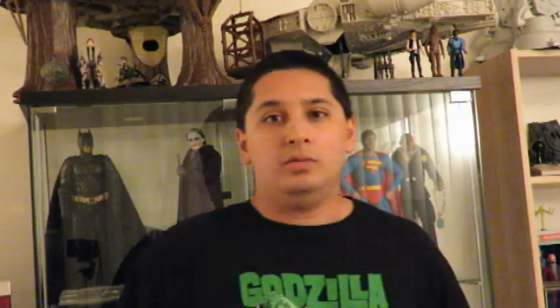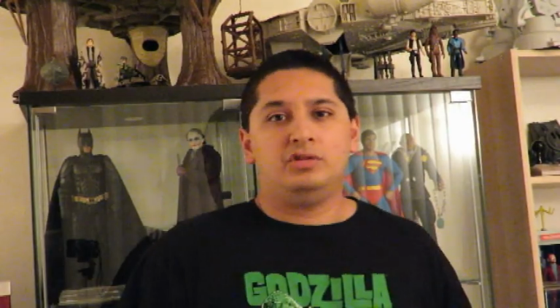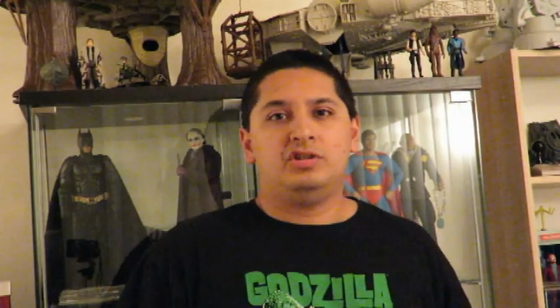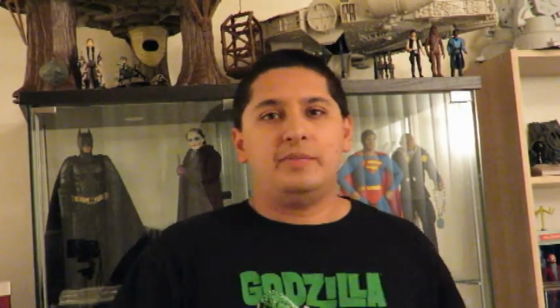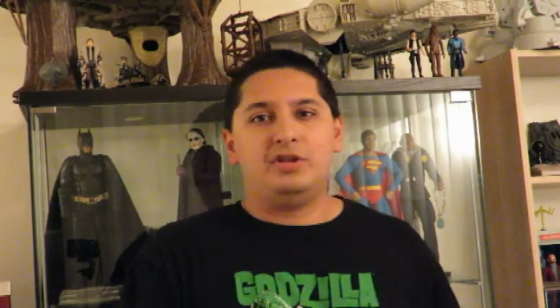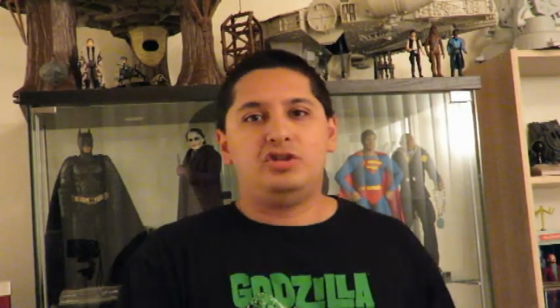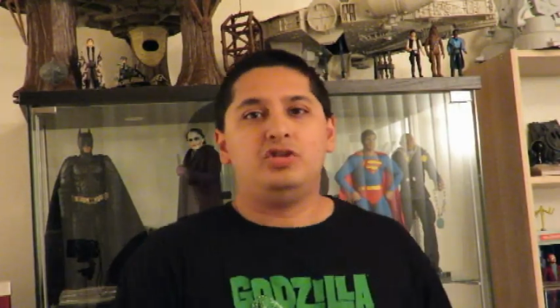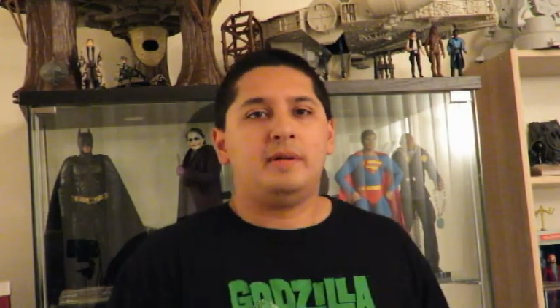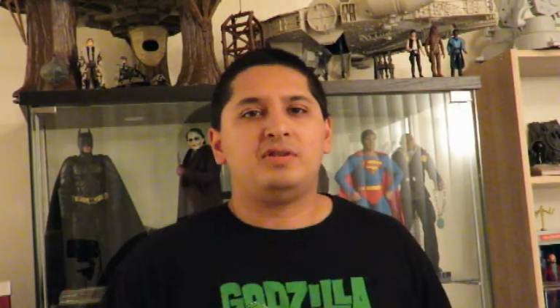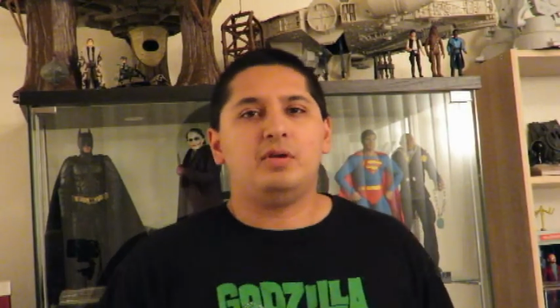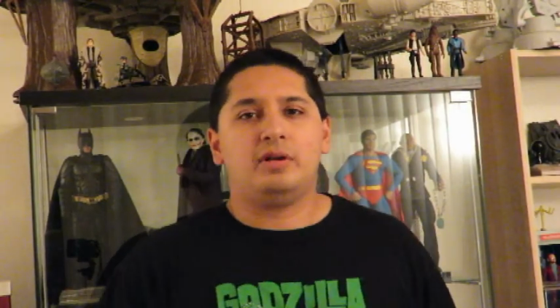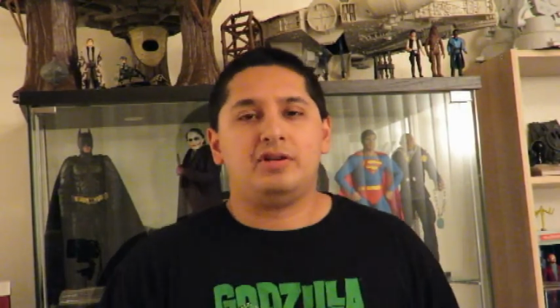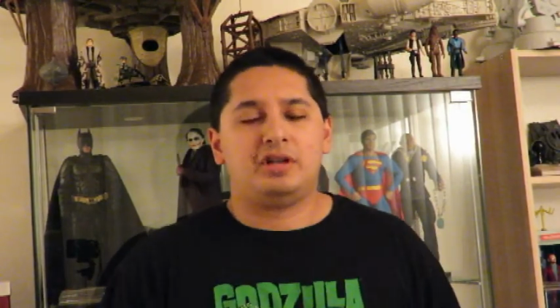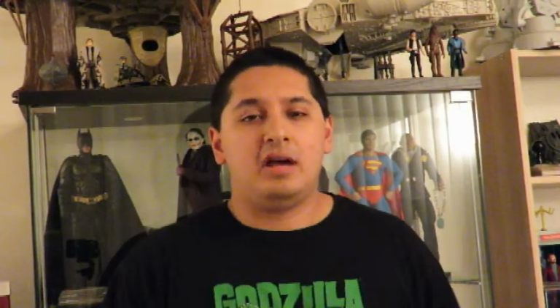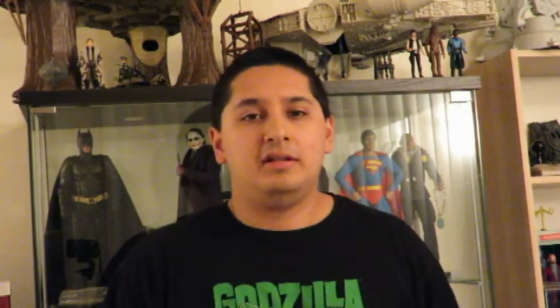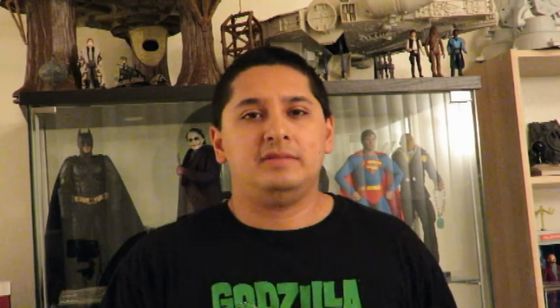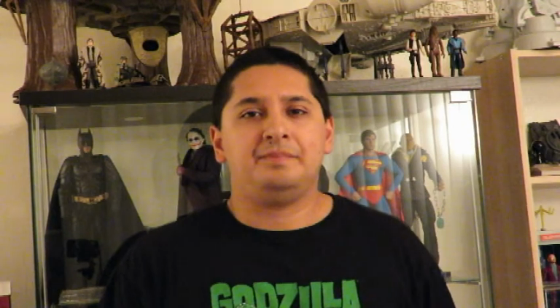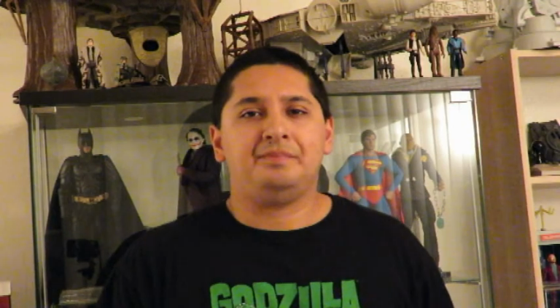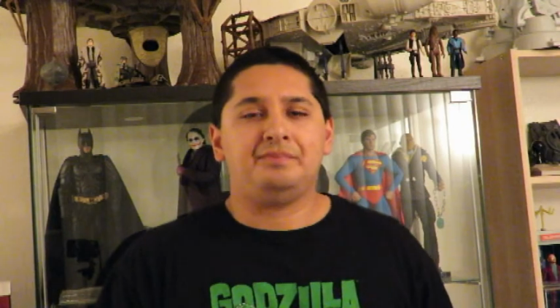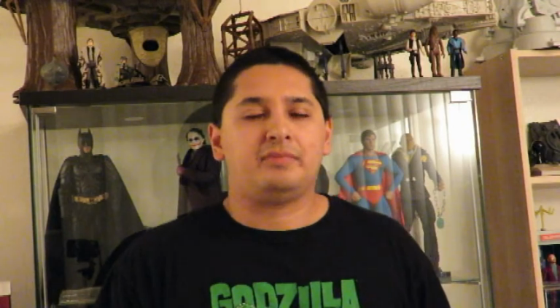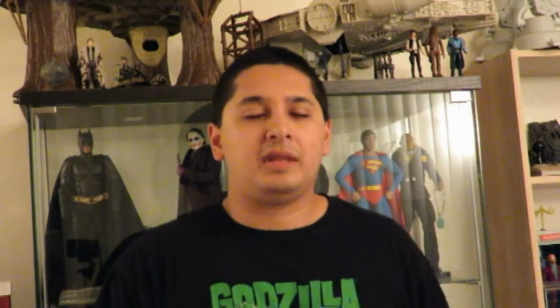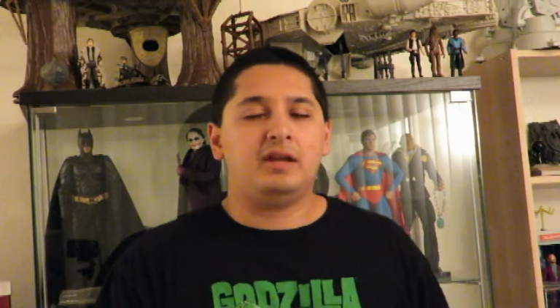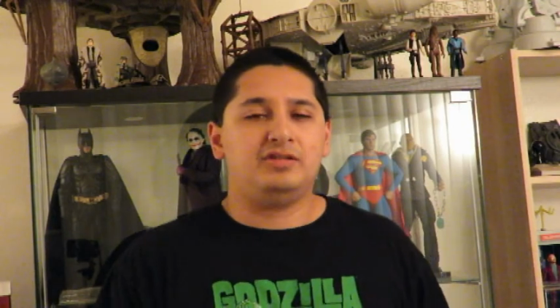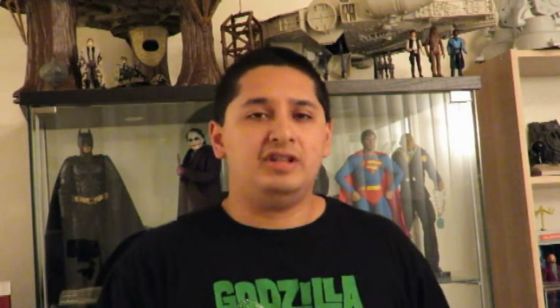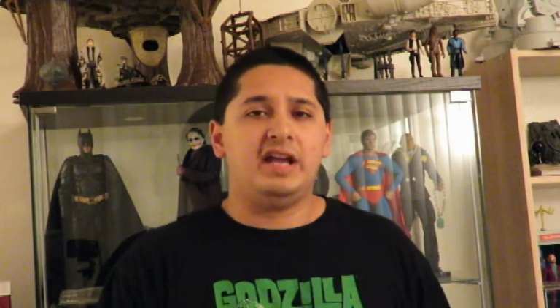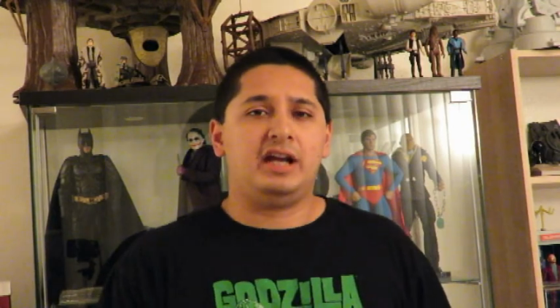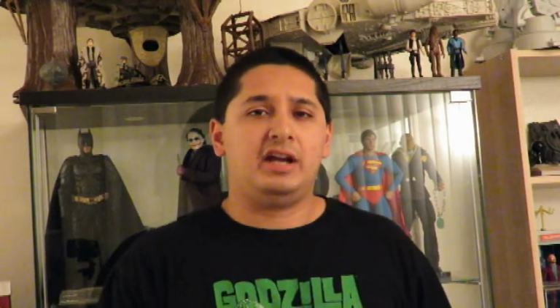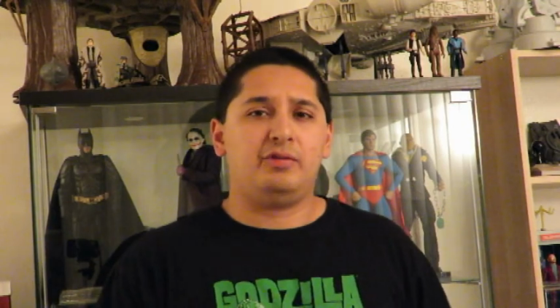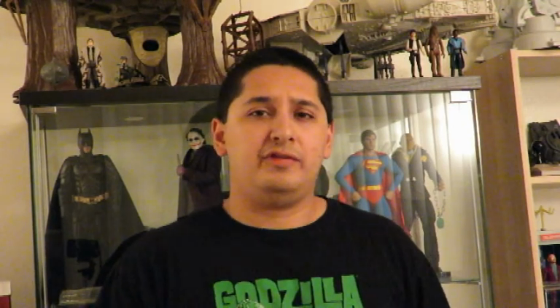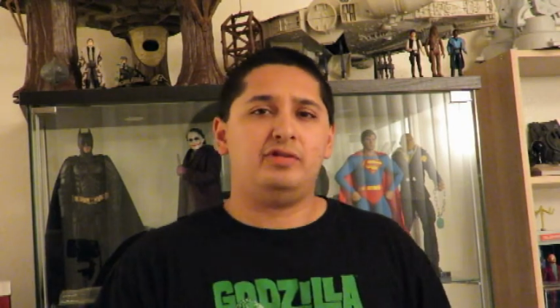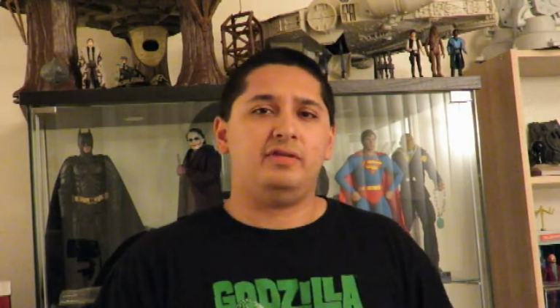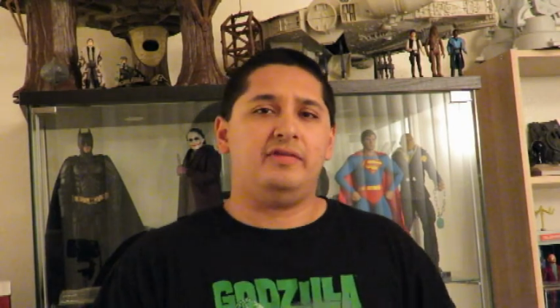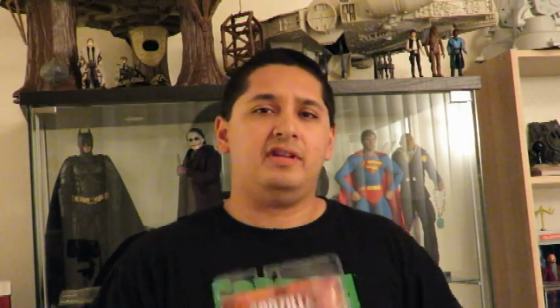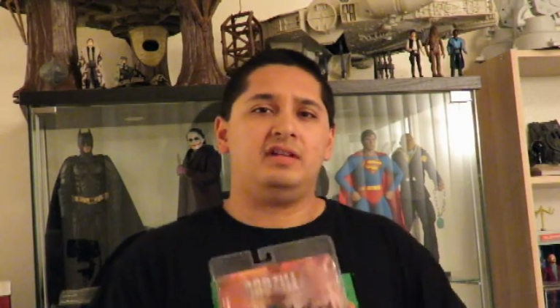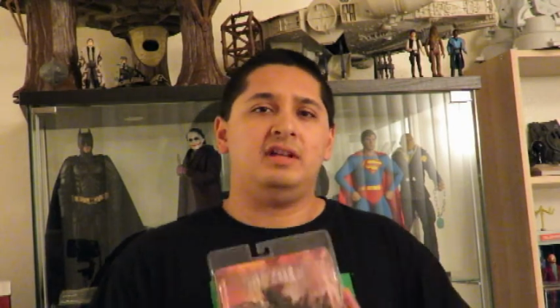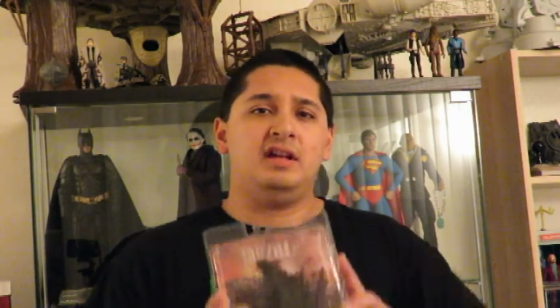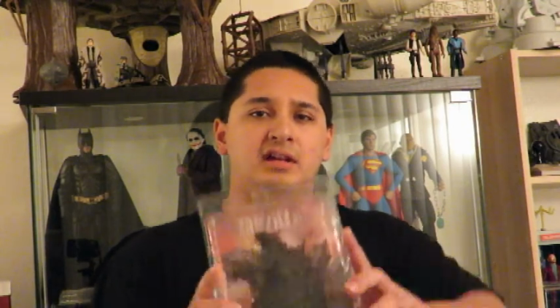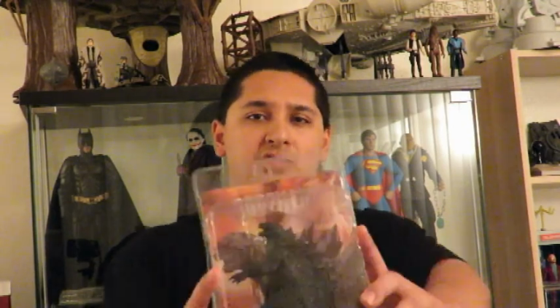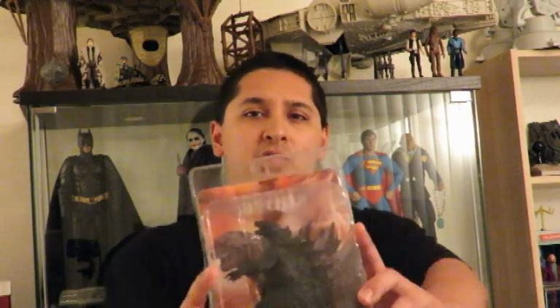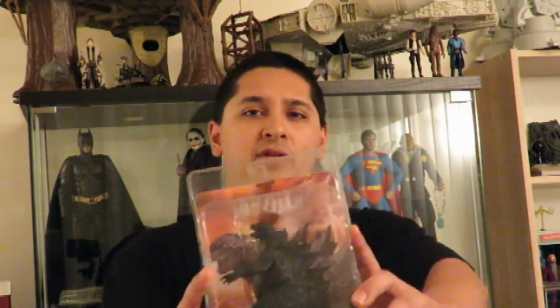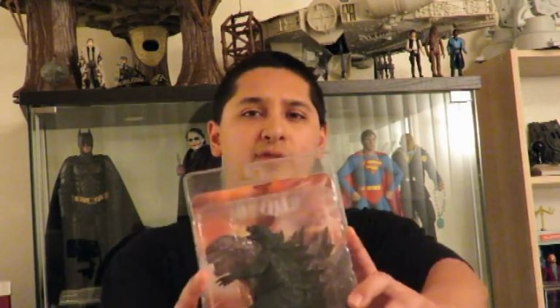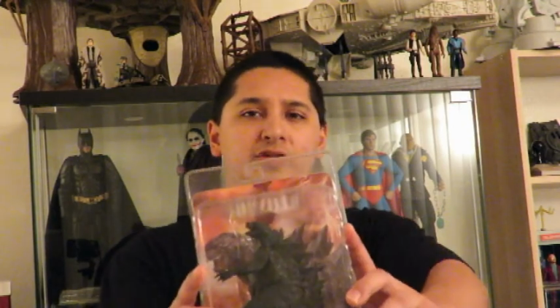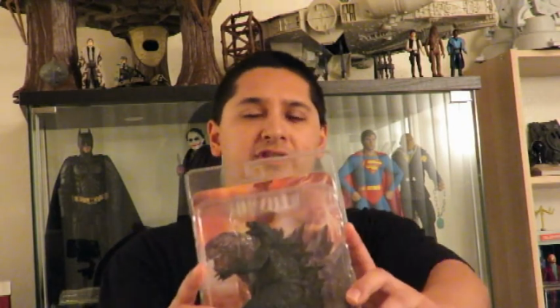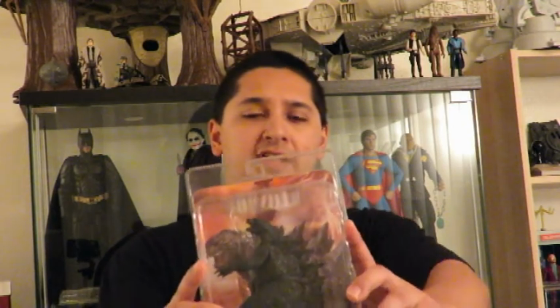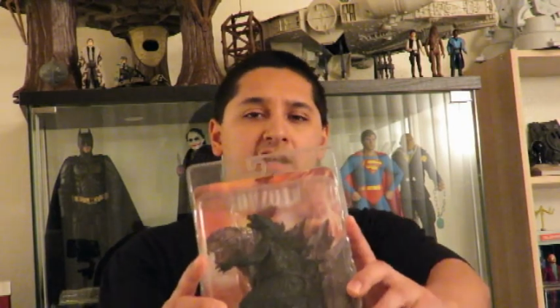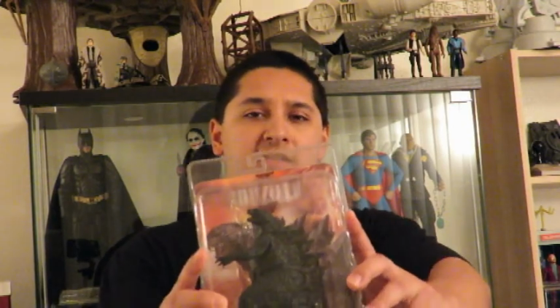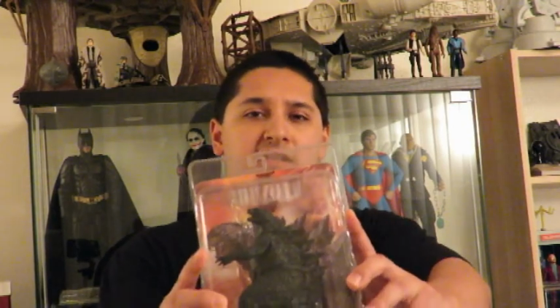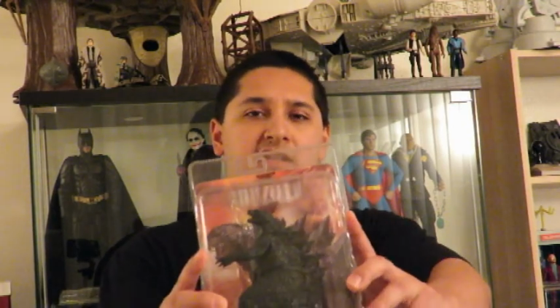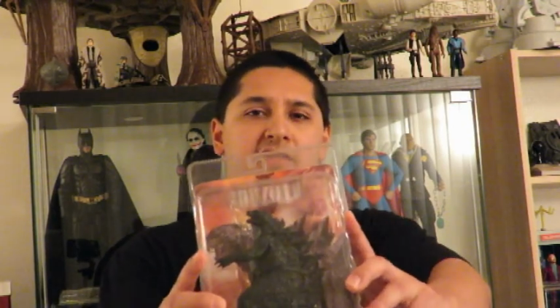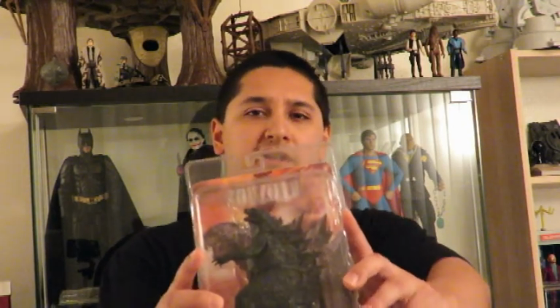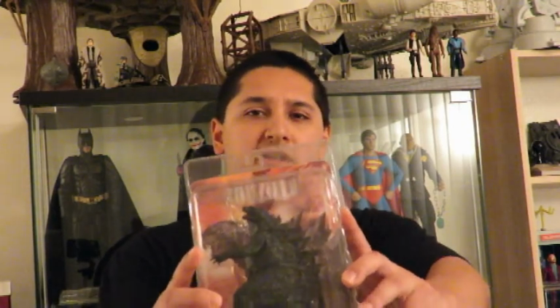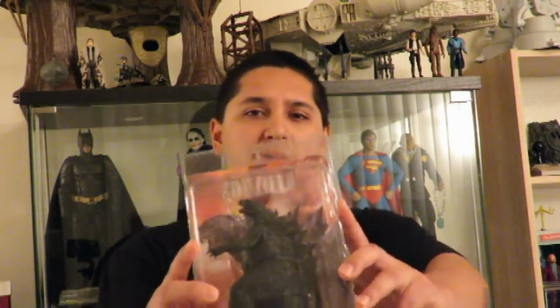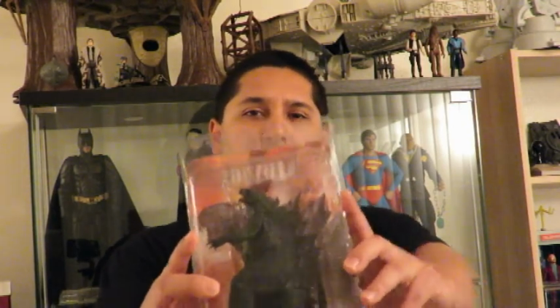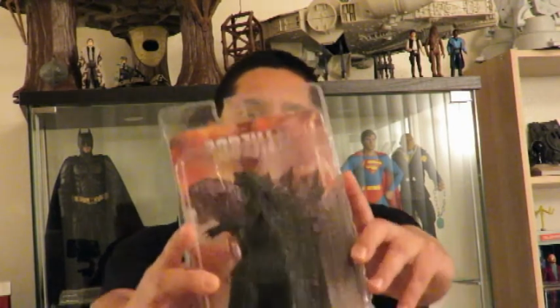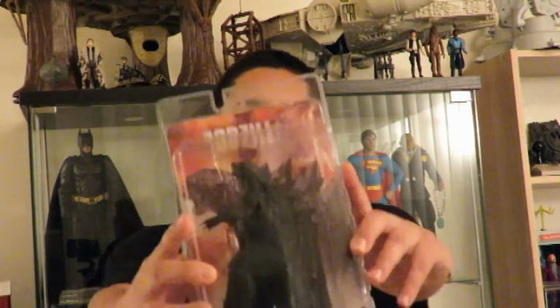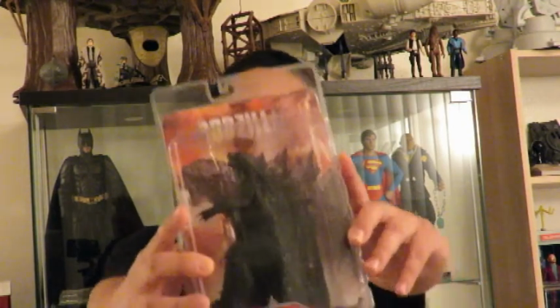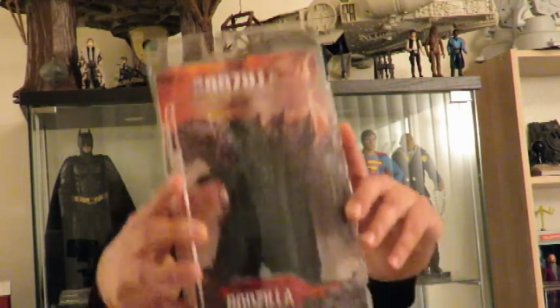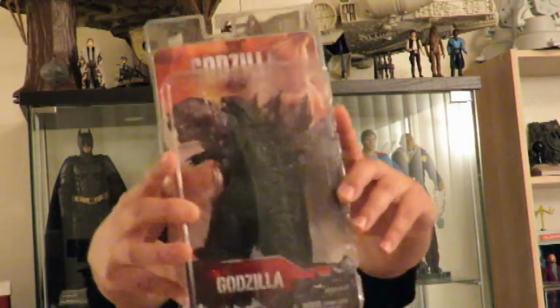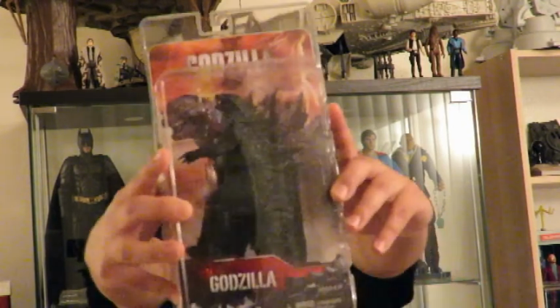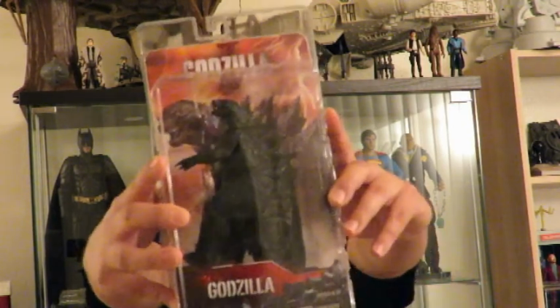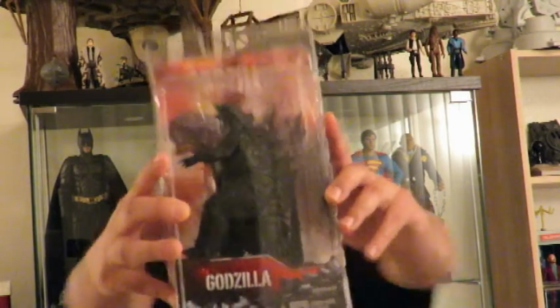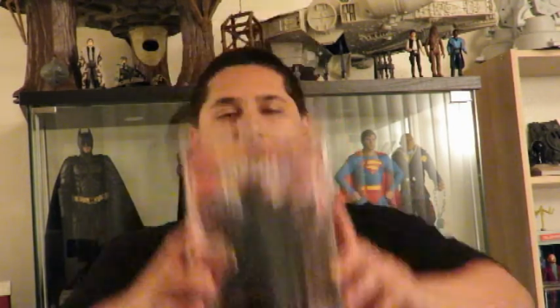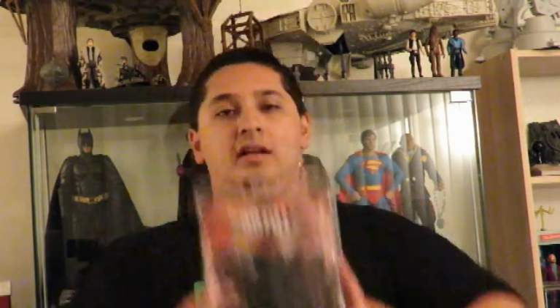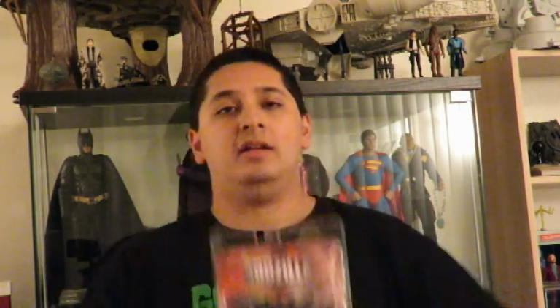What's up YouTube, this is SoCal Shaolin. Today I got a review of the 2014 Godzilla figure from NECA.